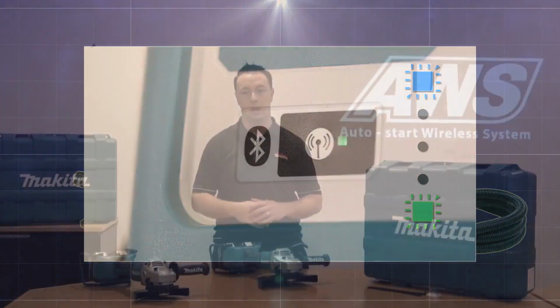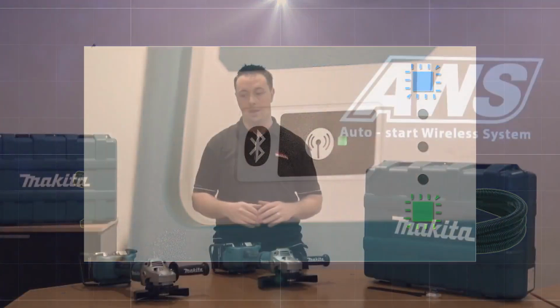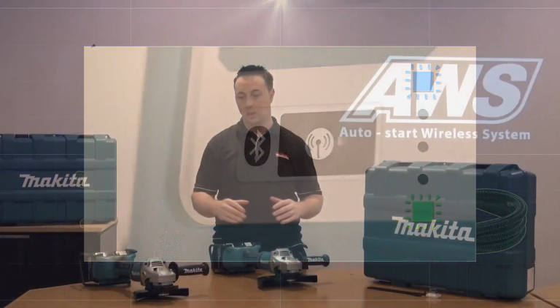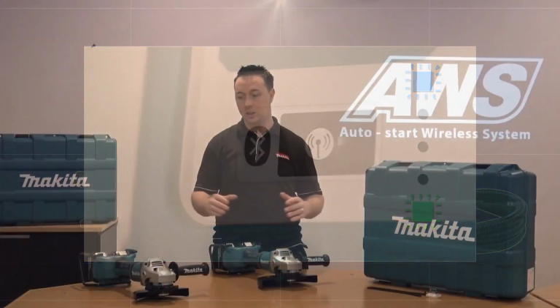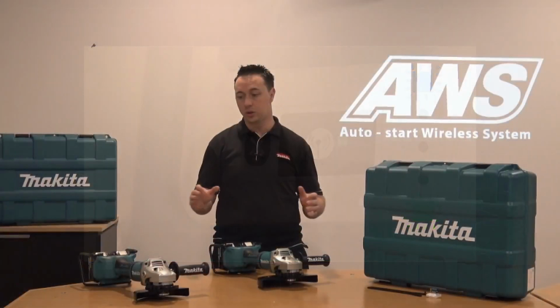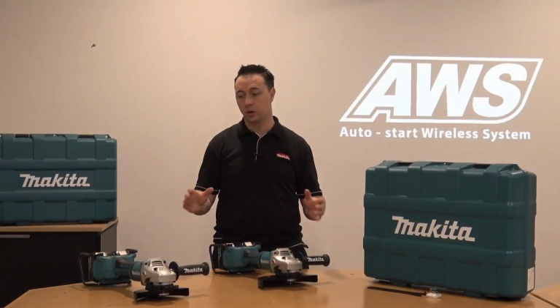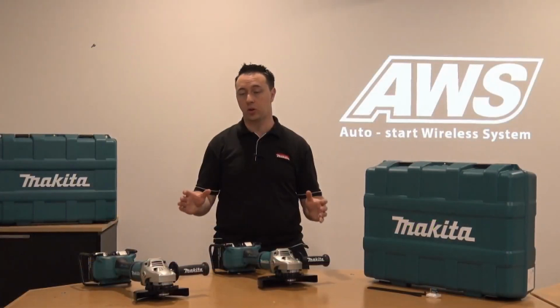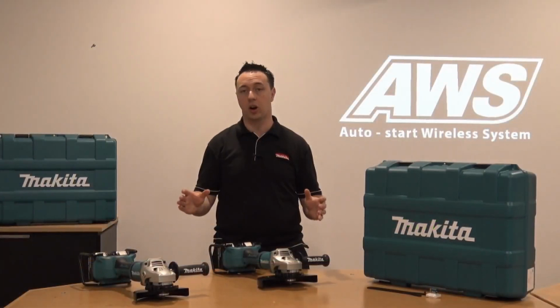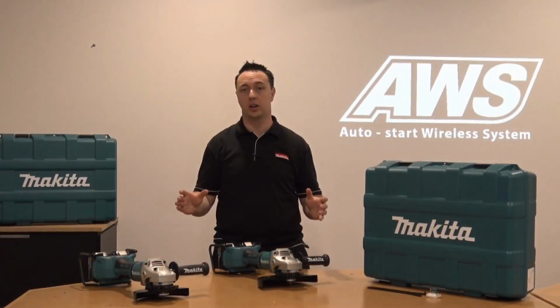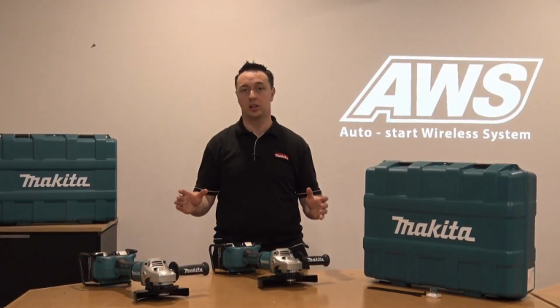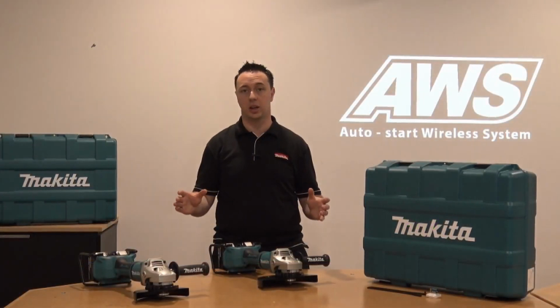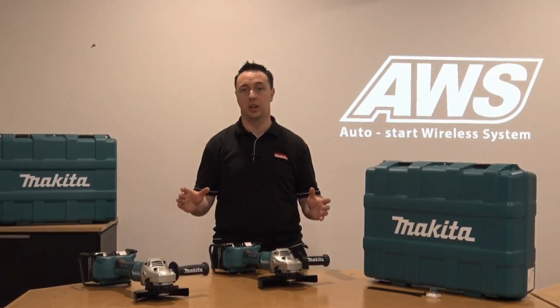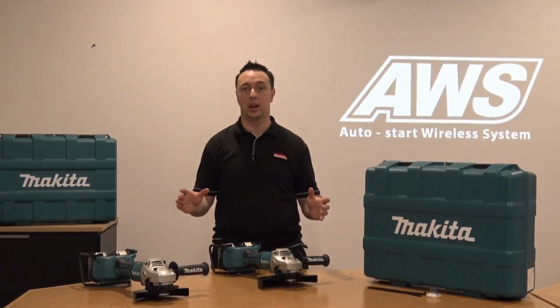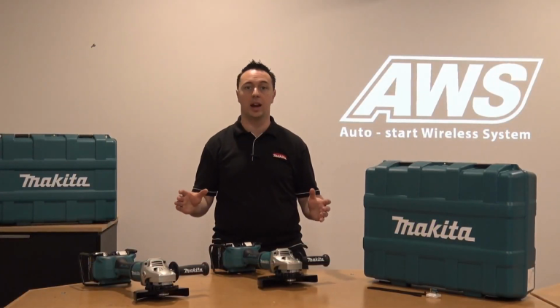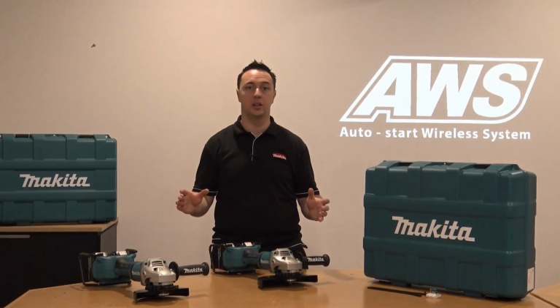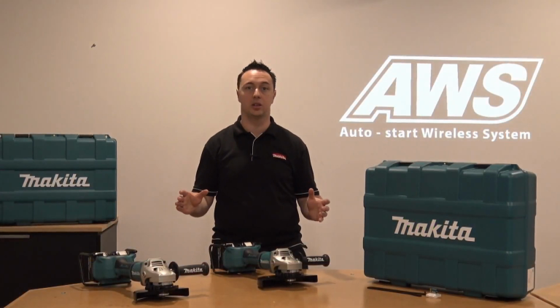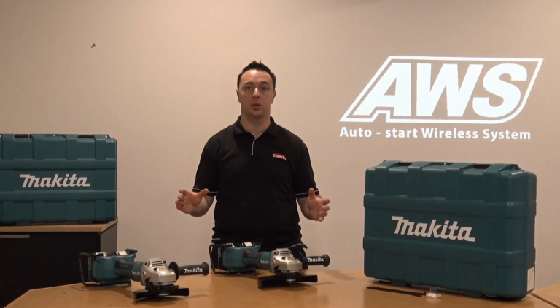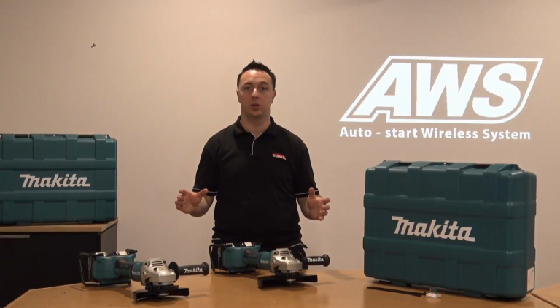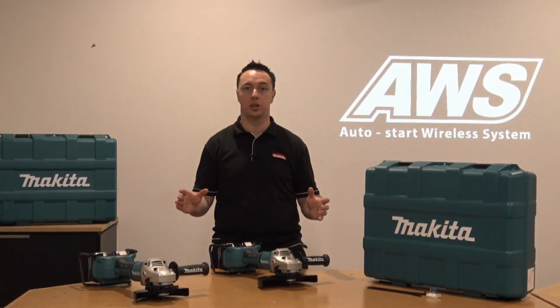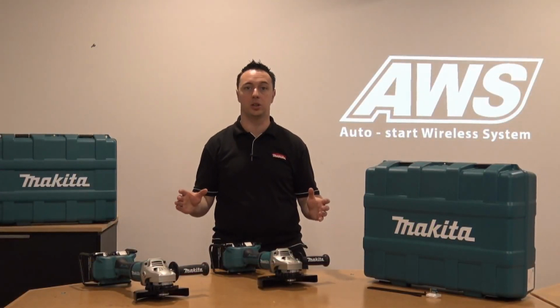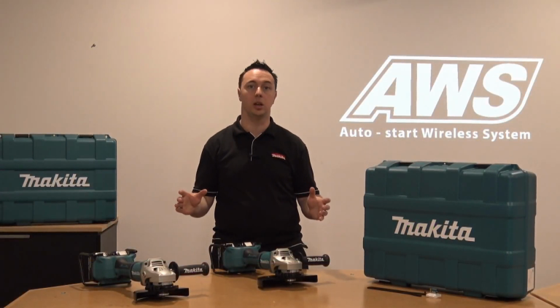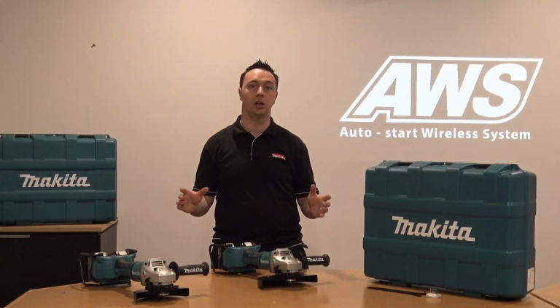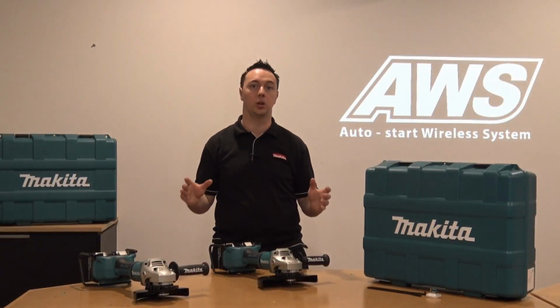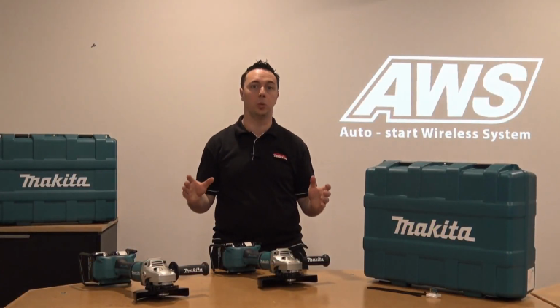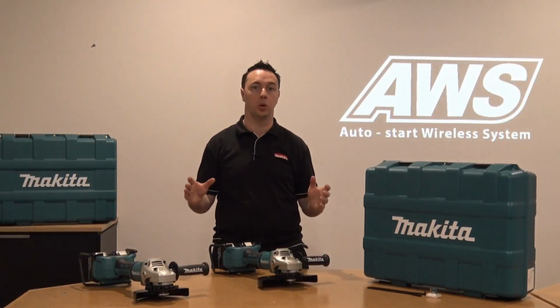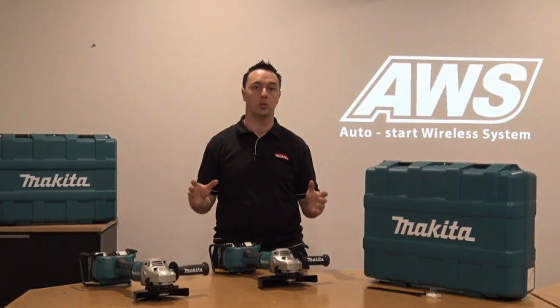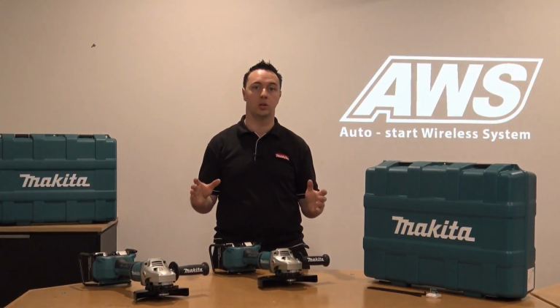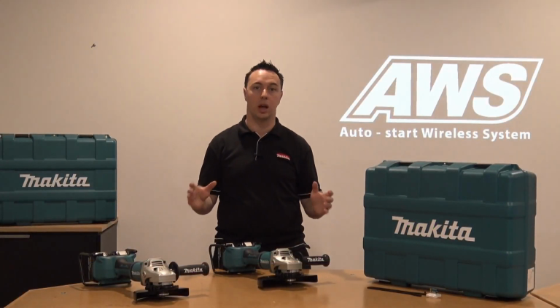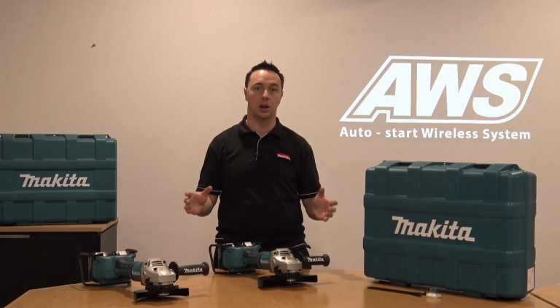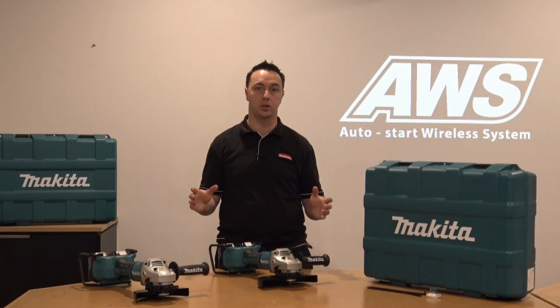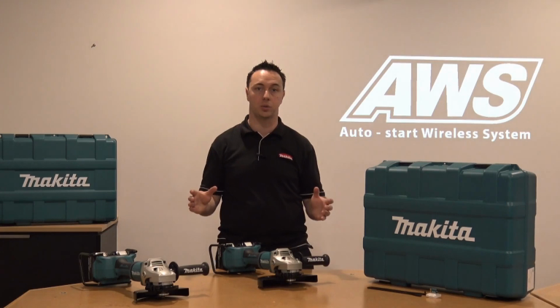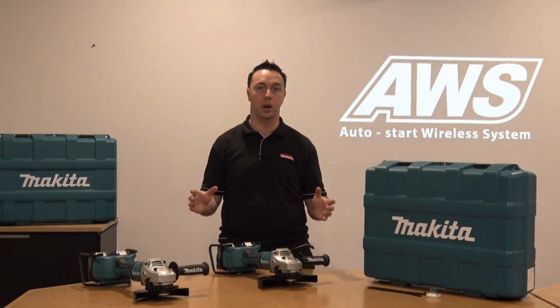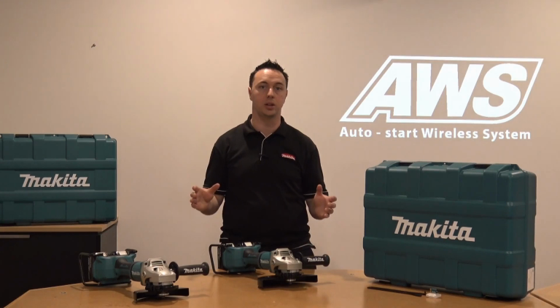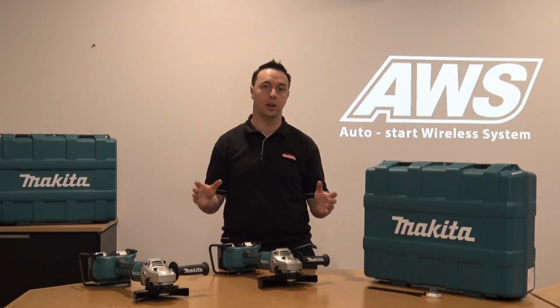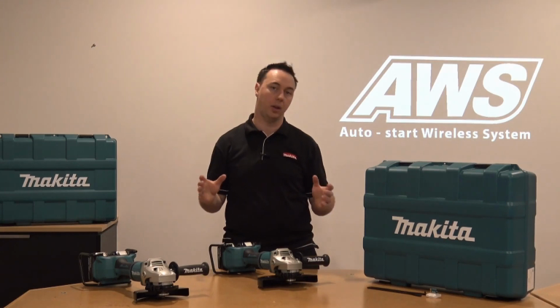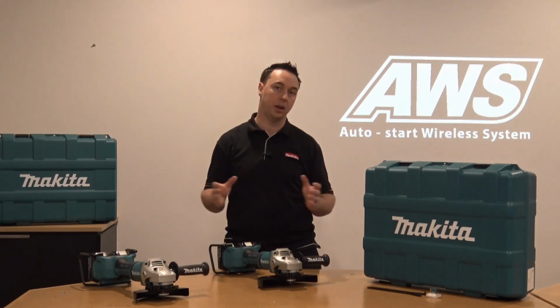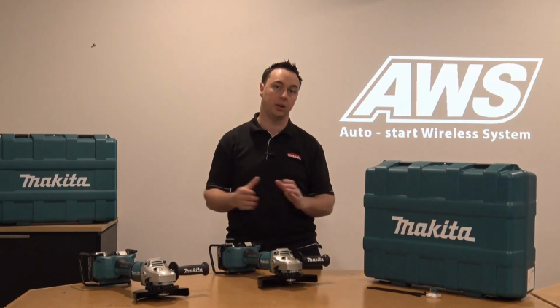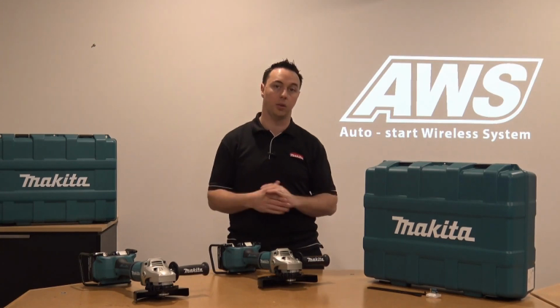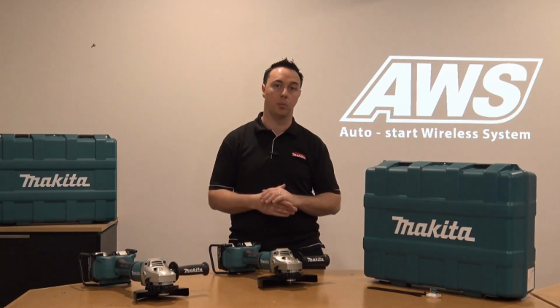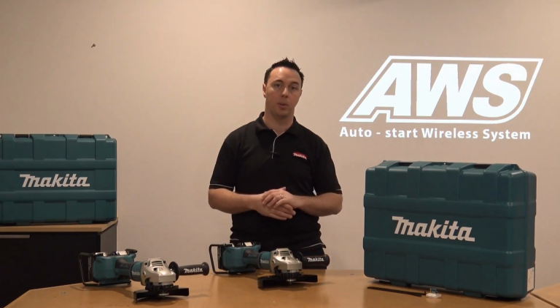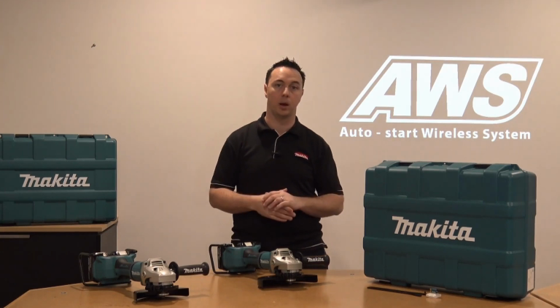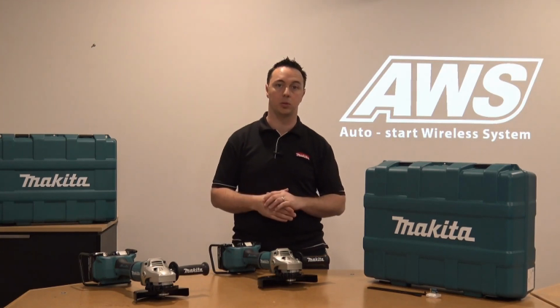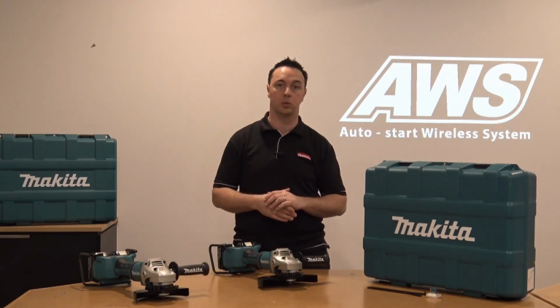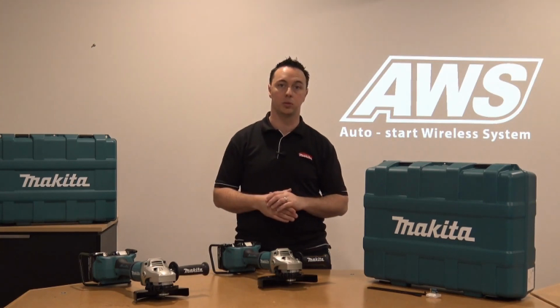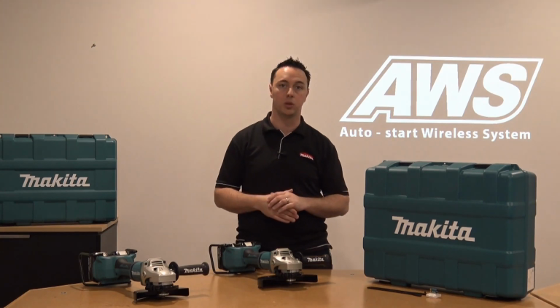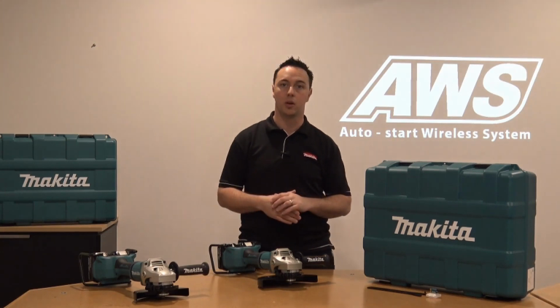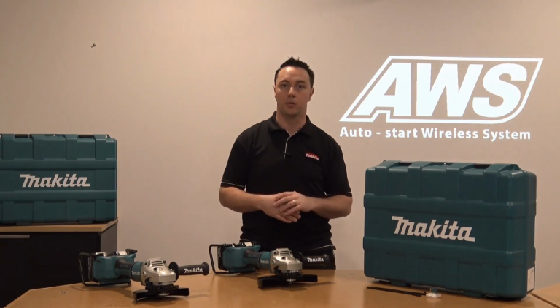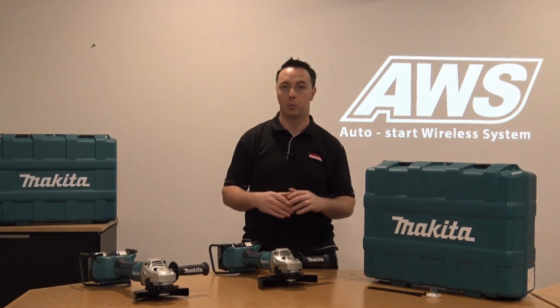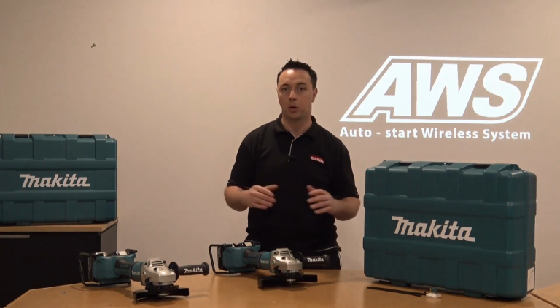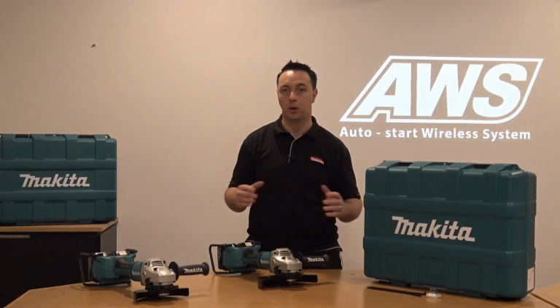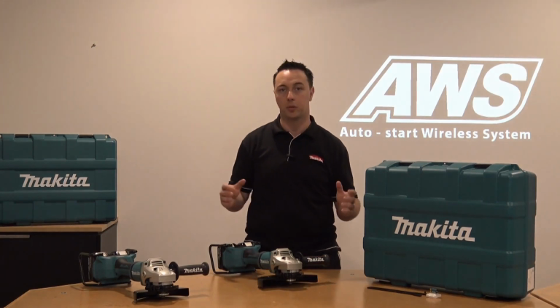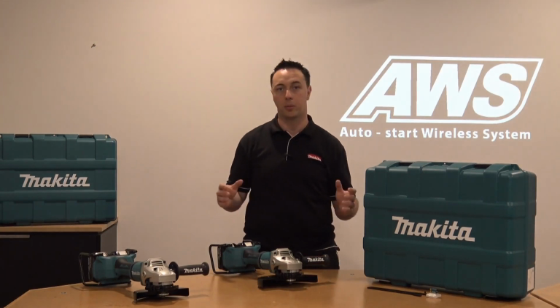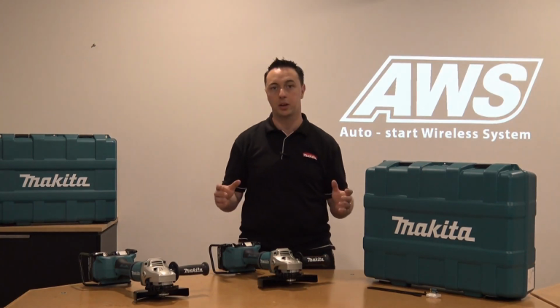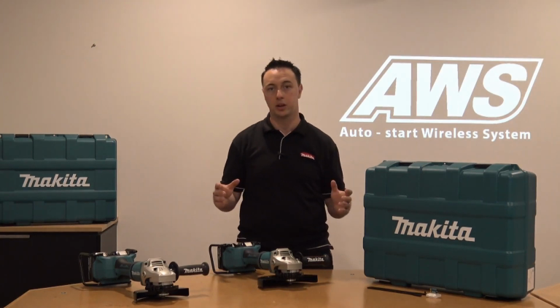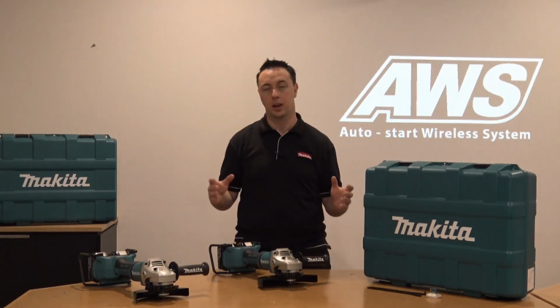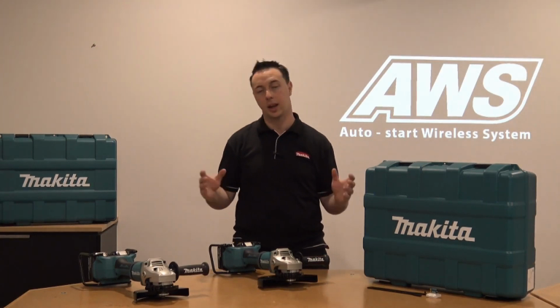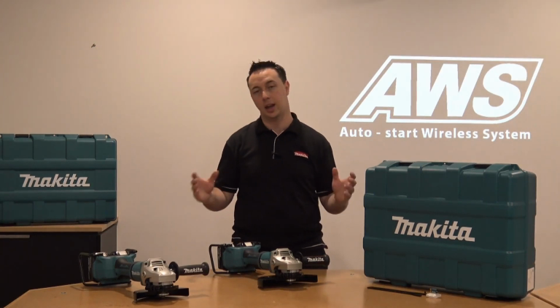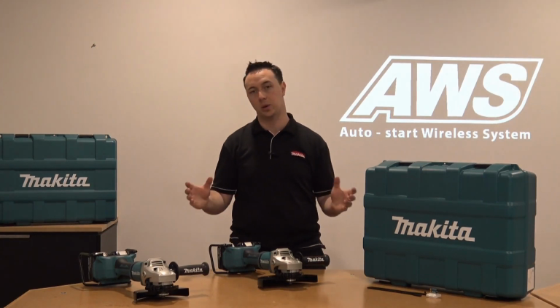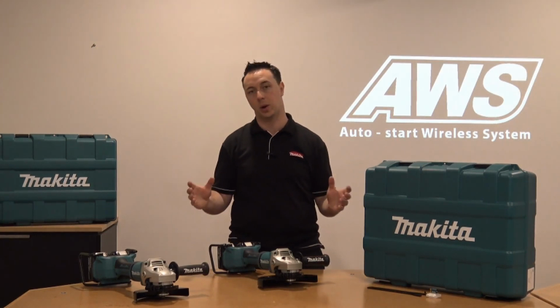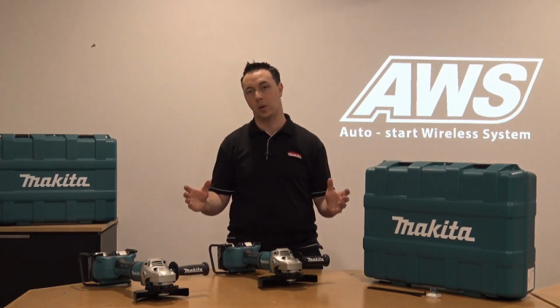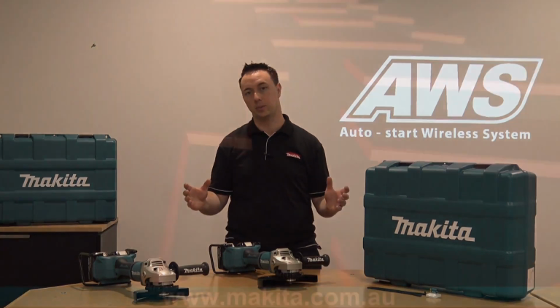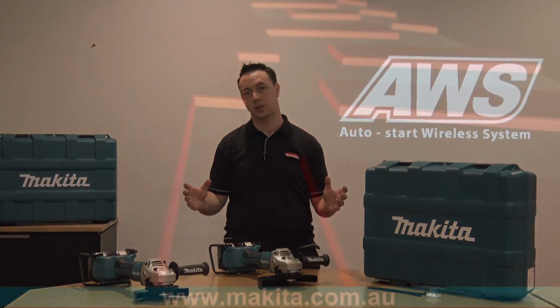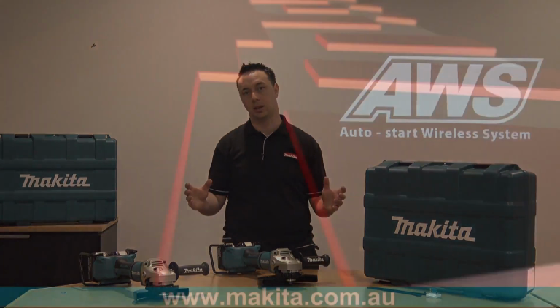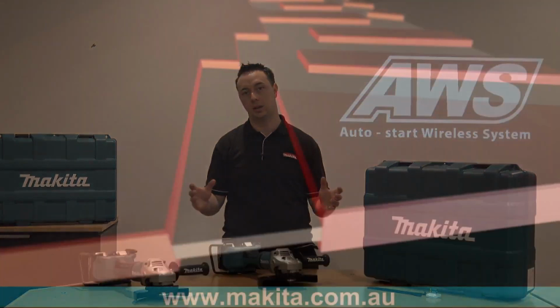These two grinders are the latest additions into the world's largest range of 18 volt power tools. For more information, head to our website.